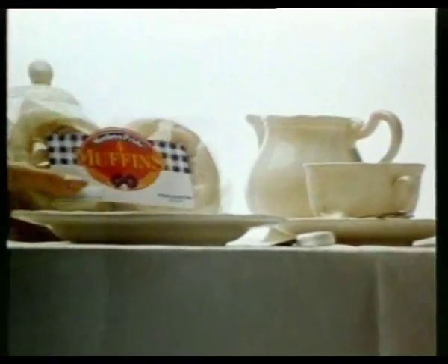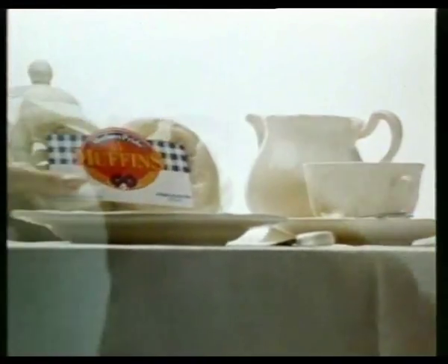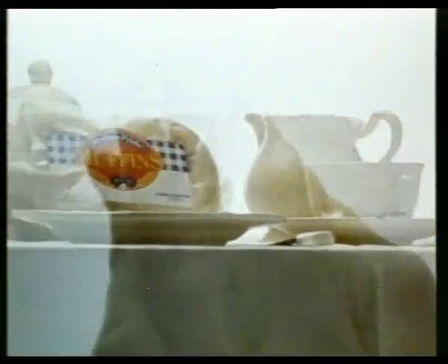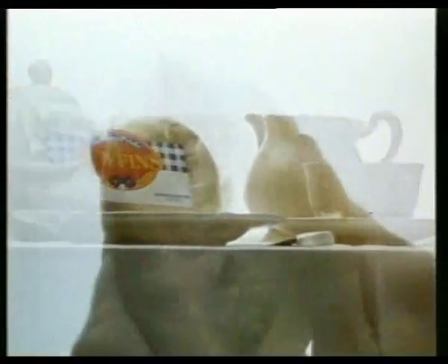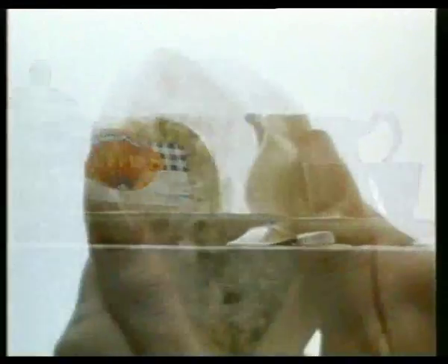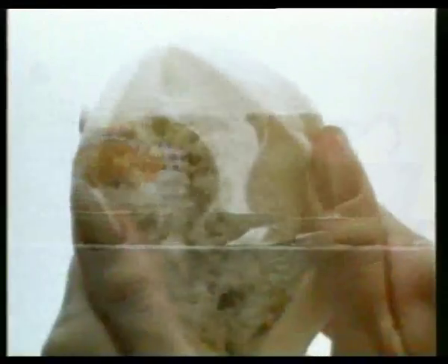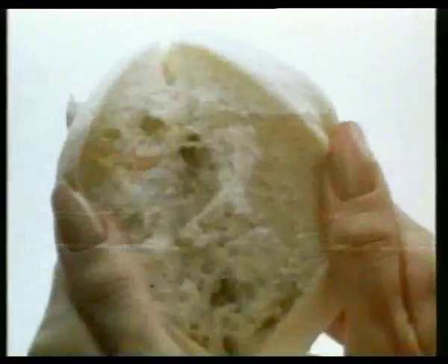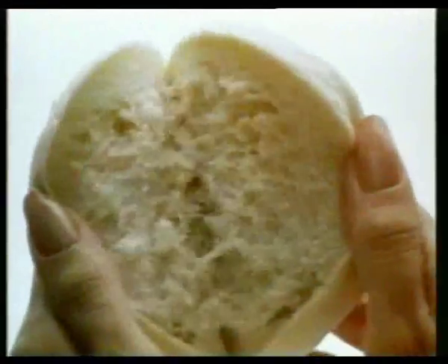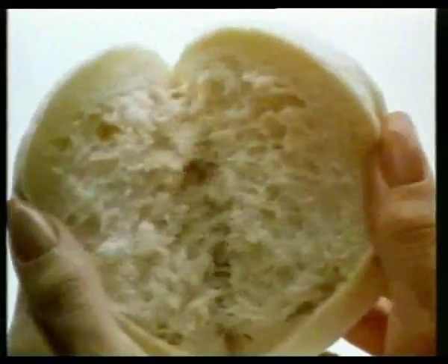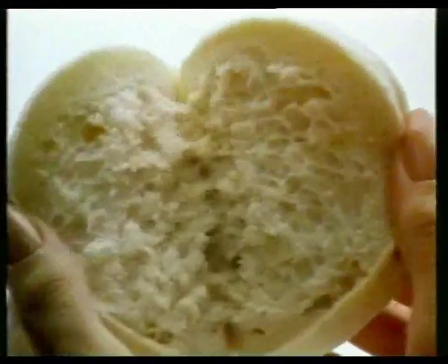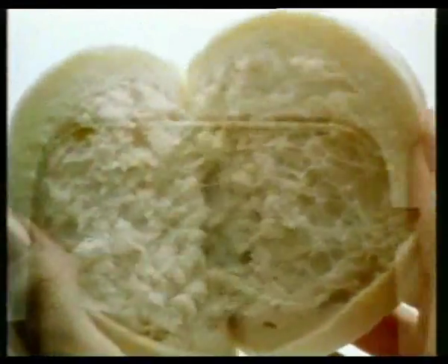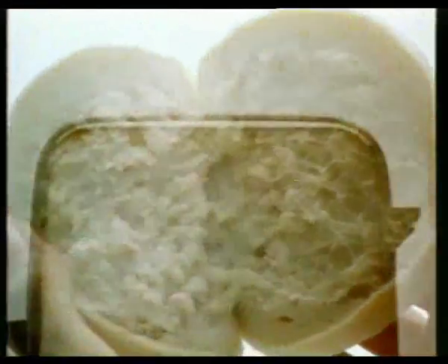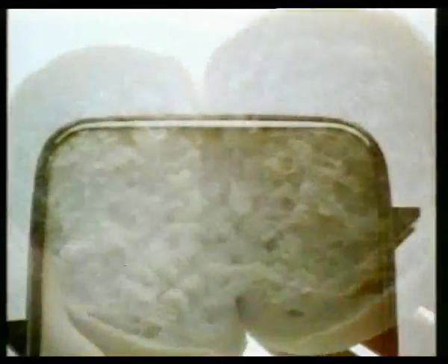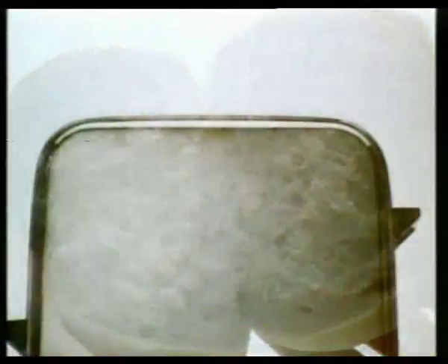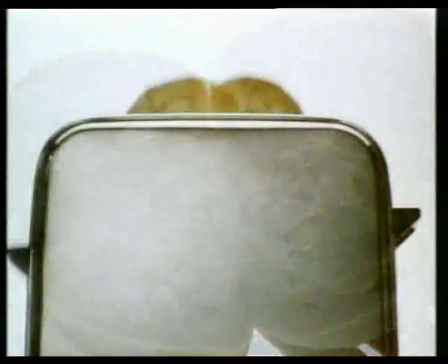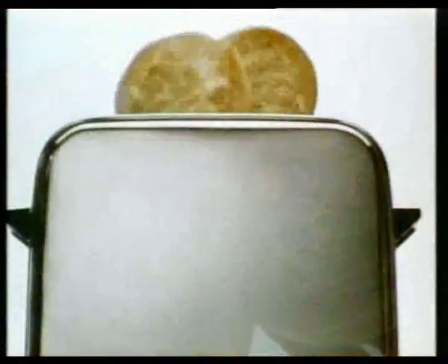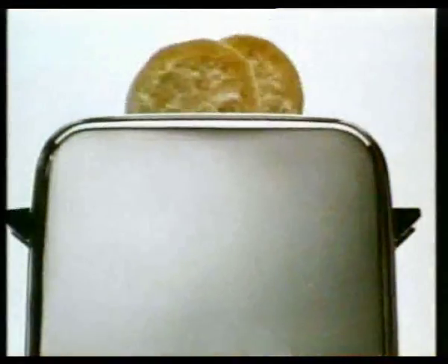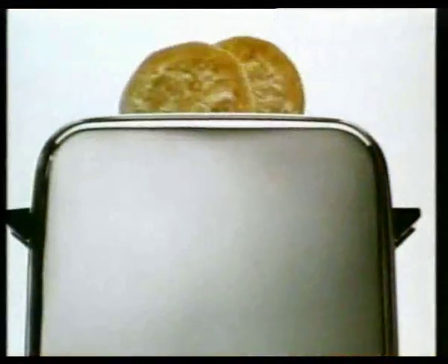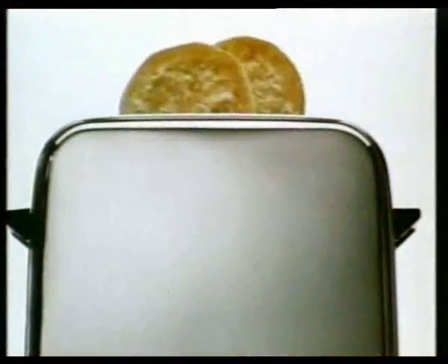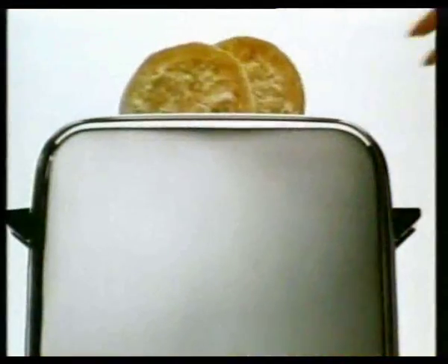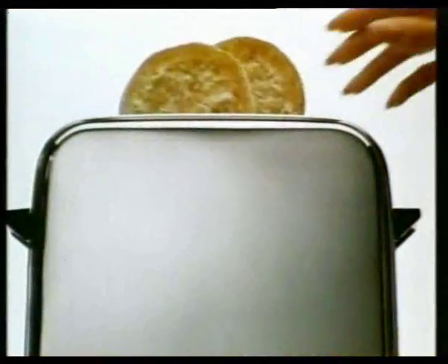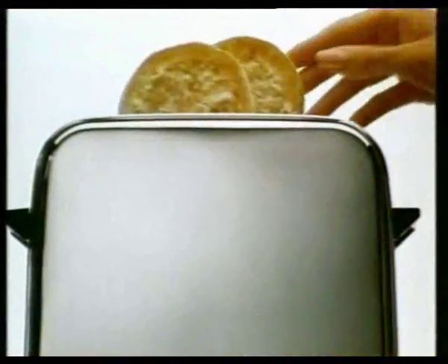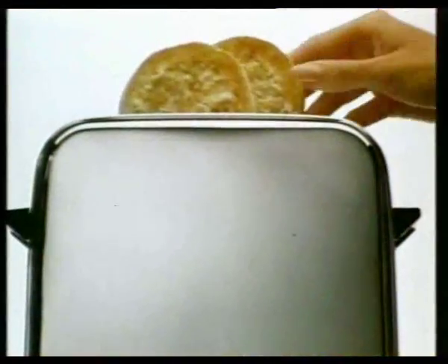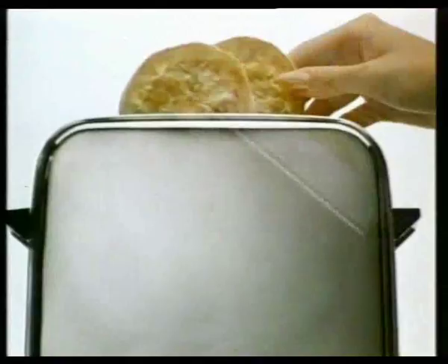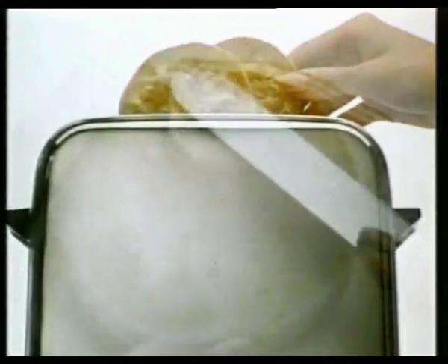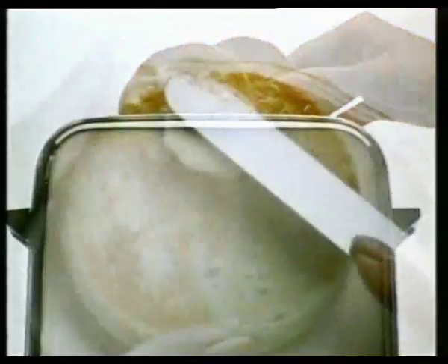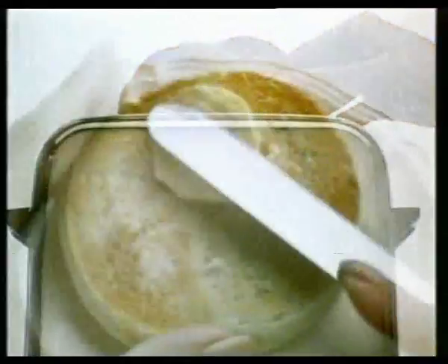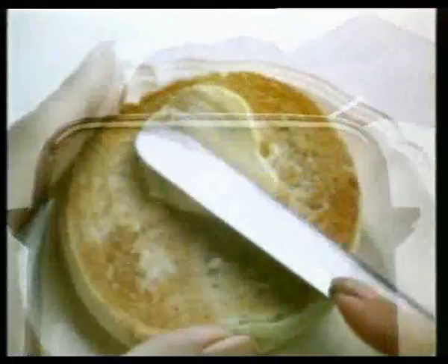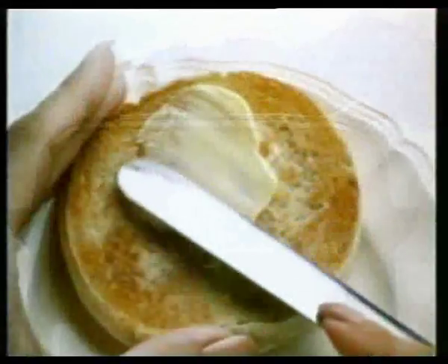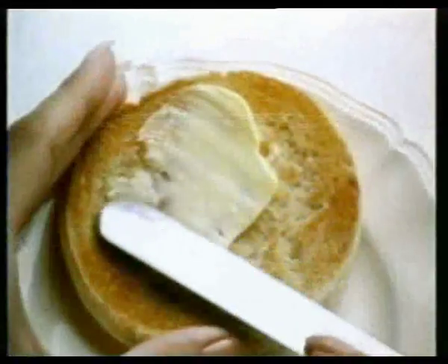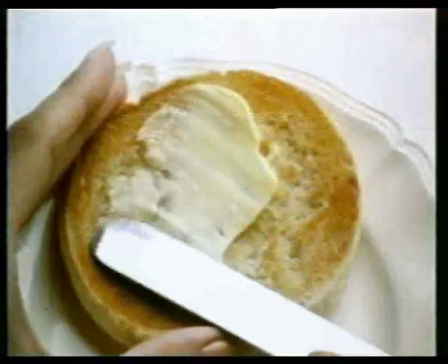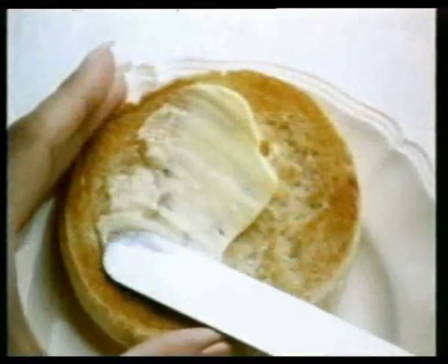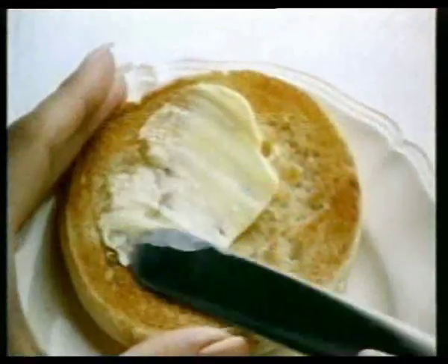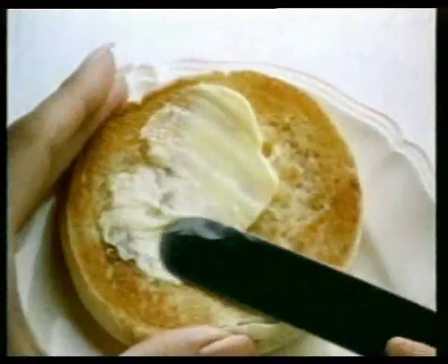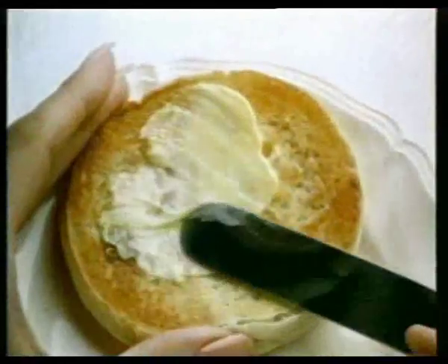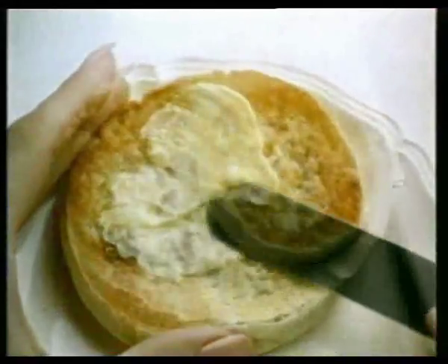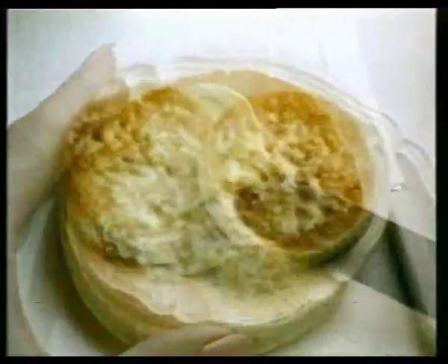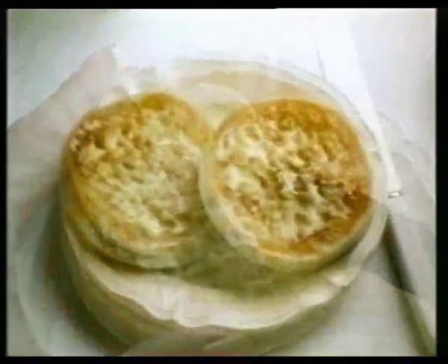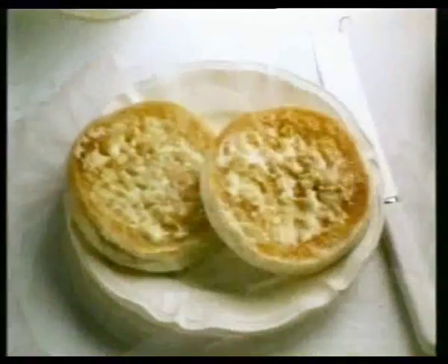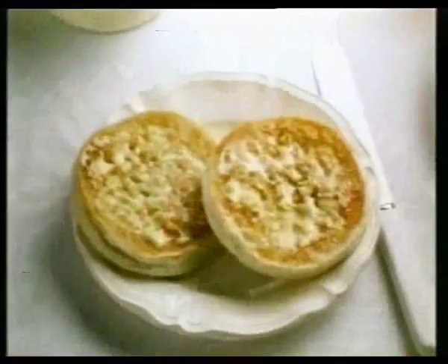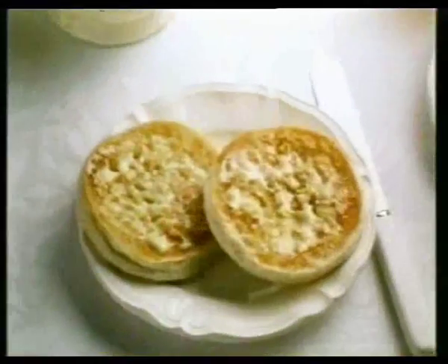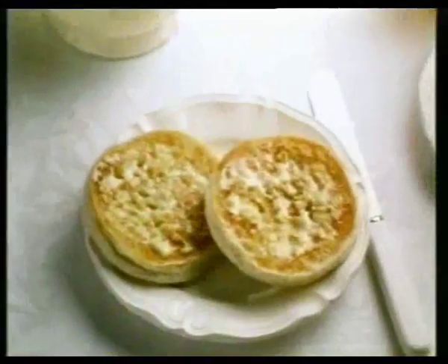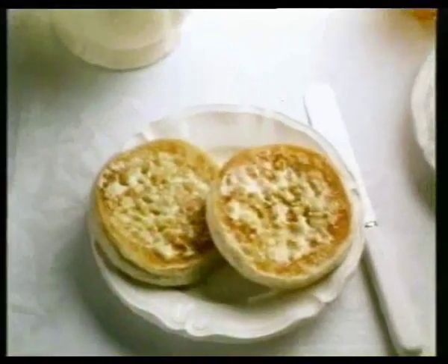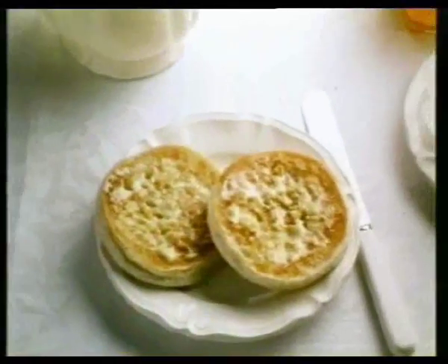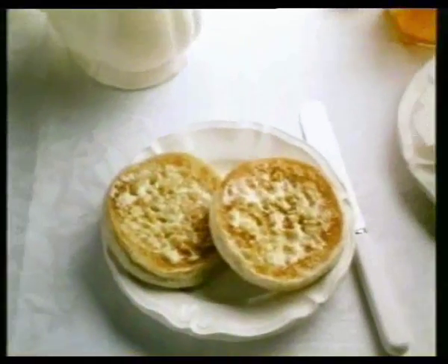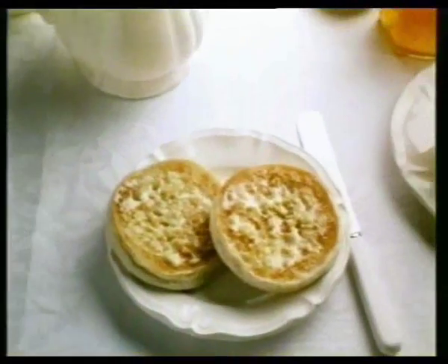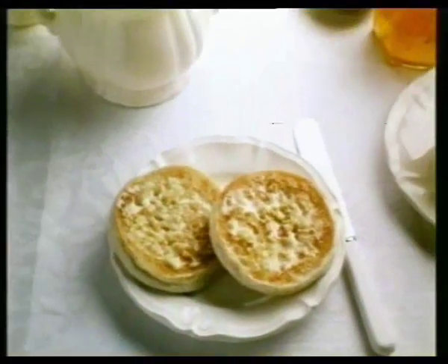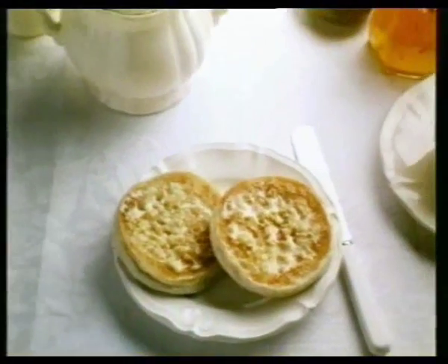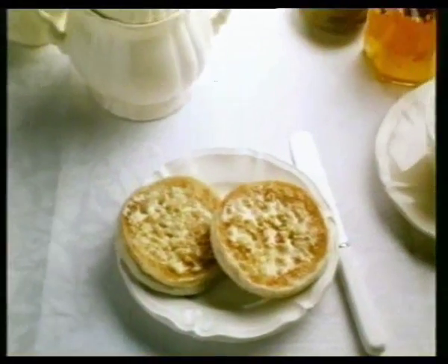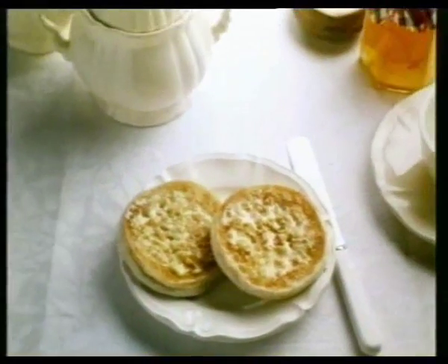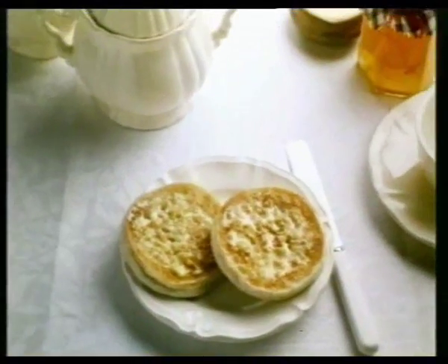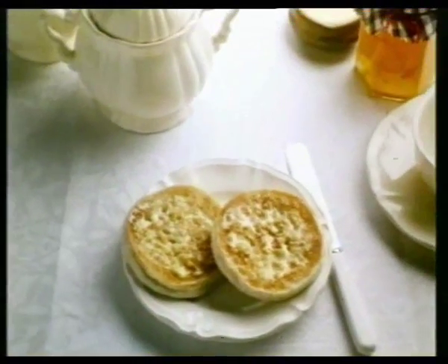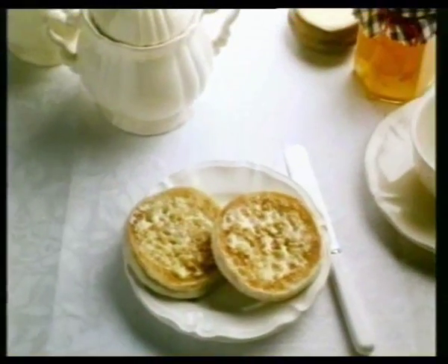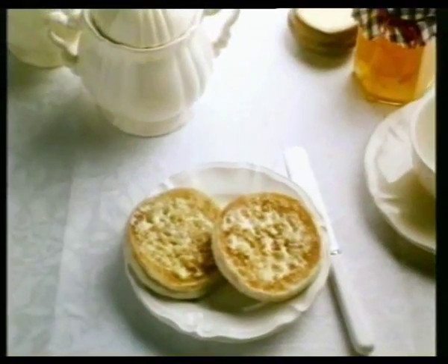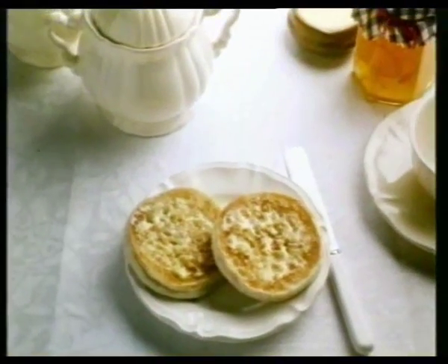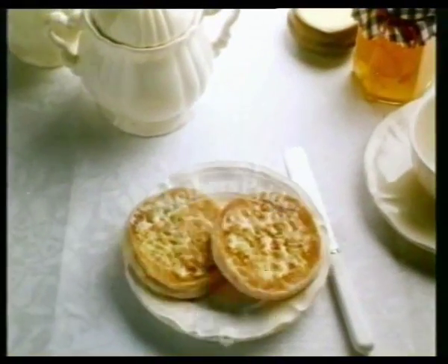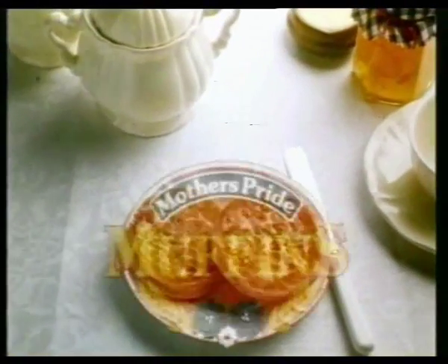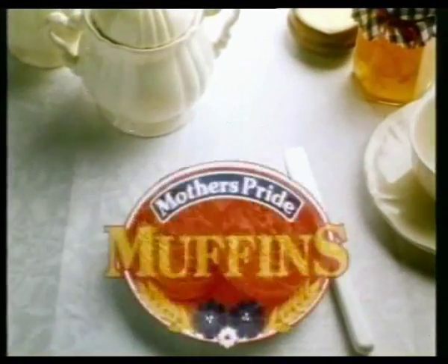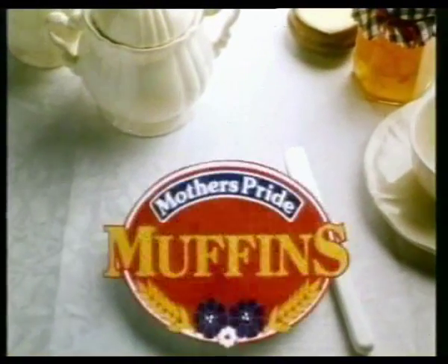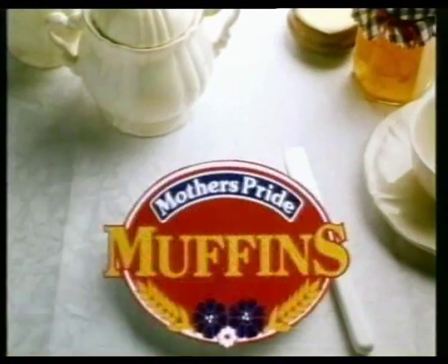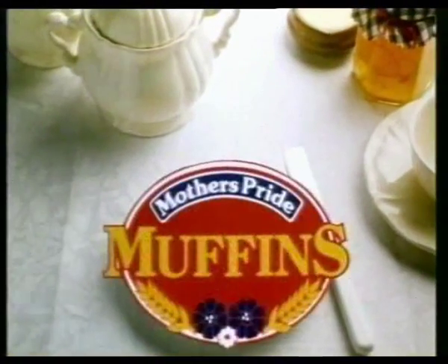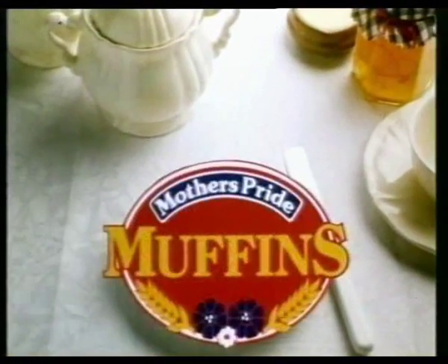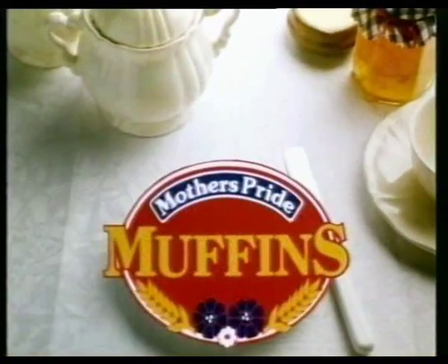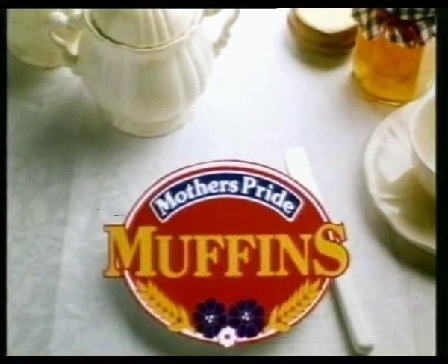Tear apart a Mother's Pride muffin and put an end to those boring old breakfasts. Mother's Pride muffins — a toasted treat.